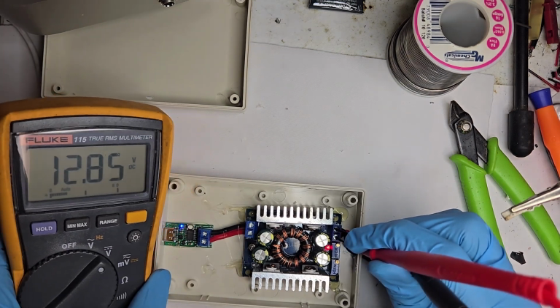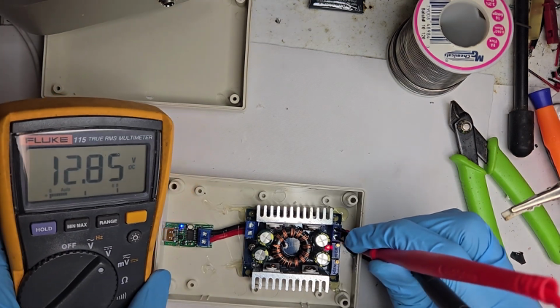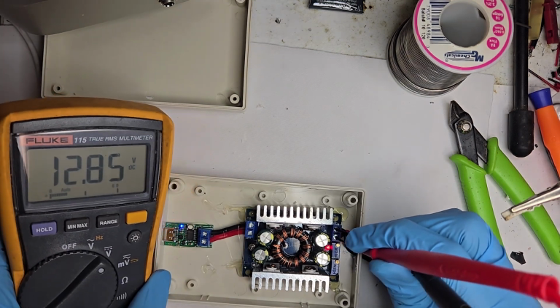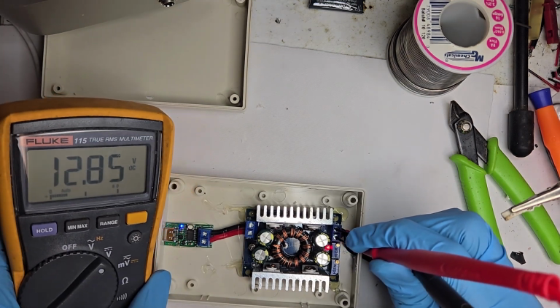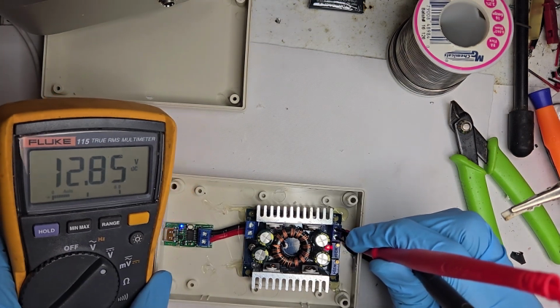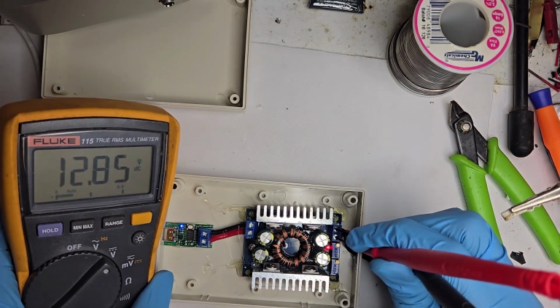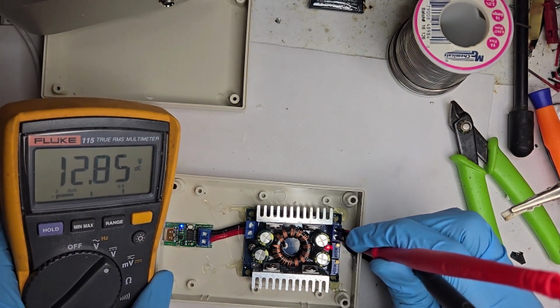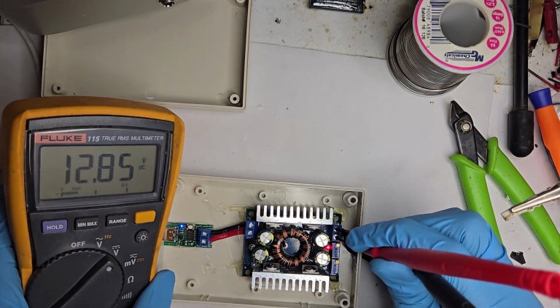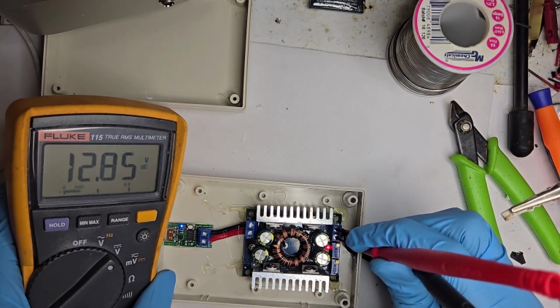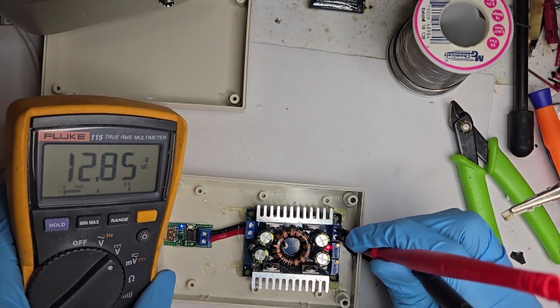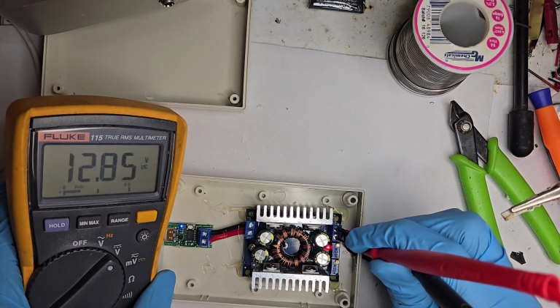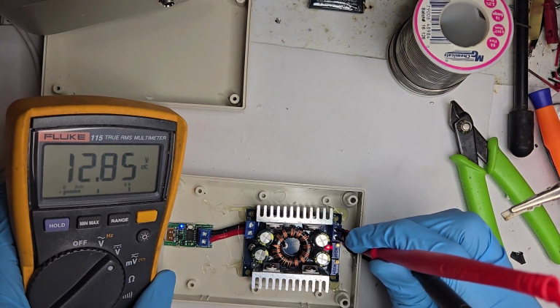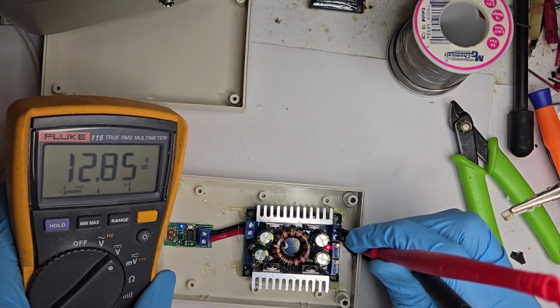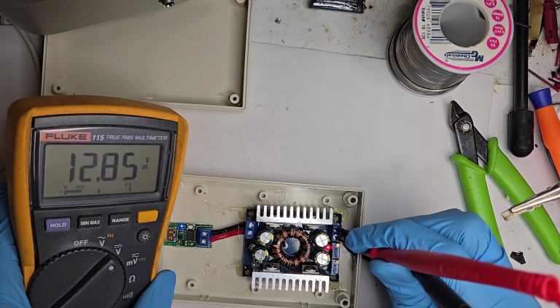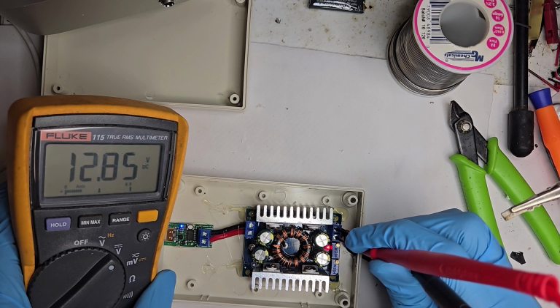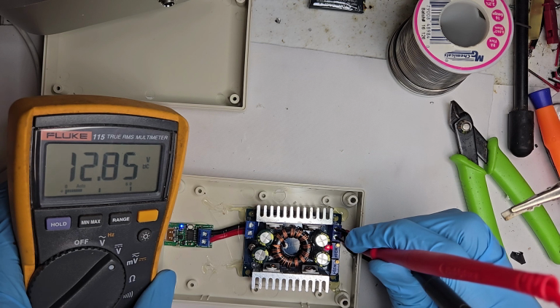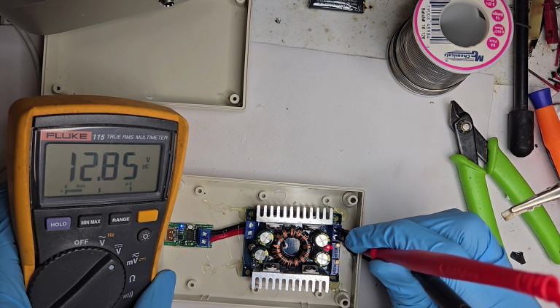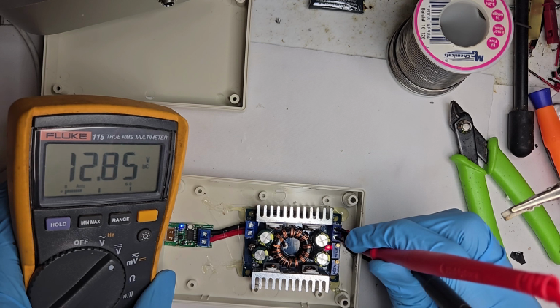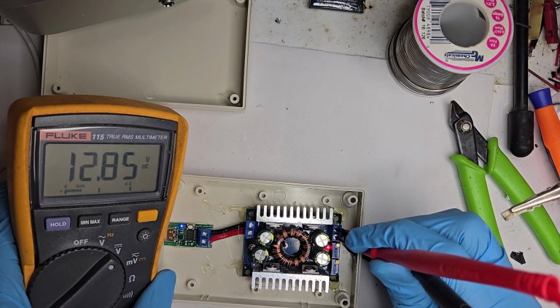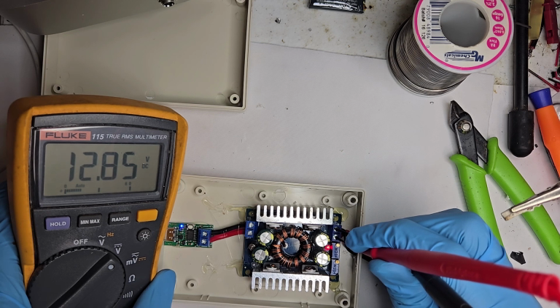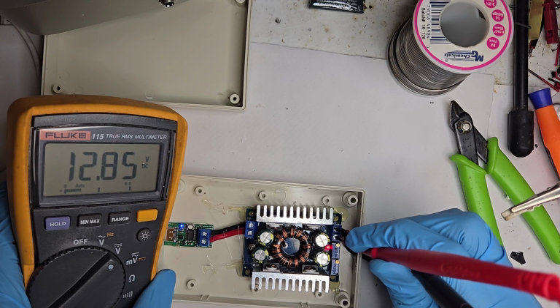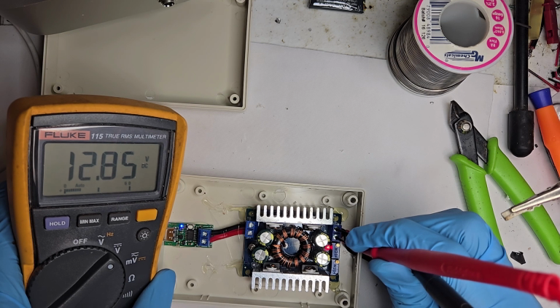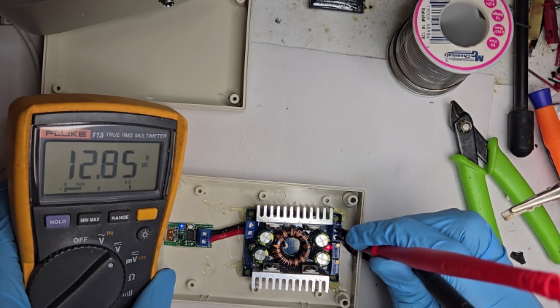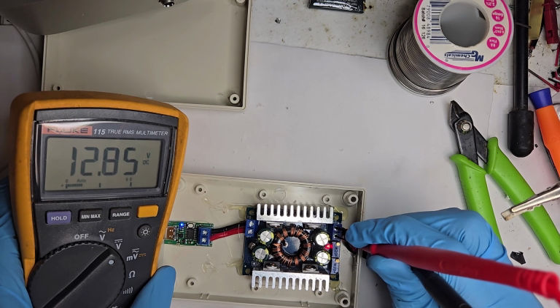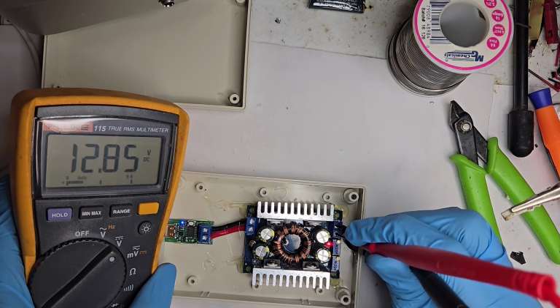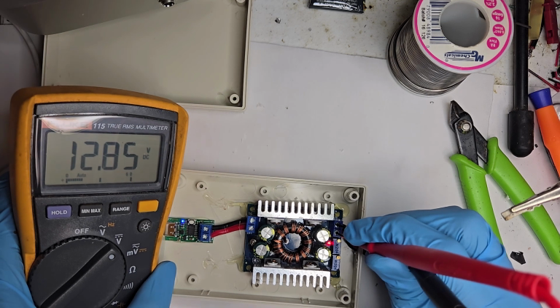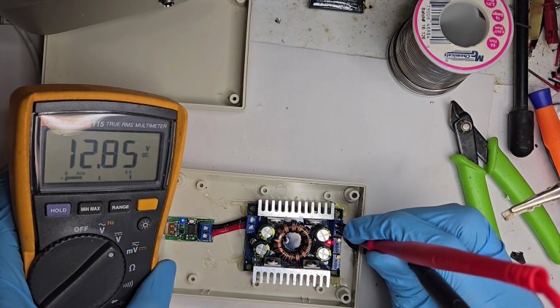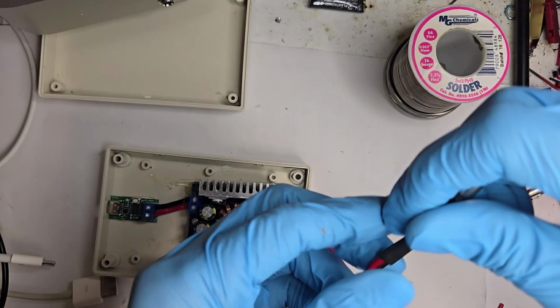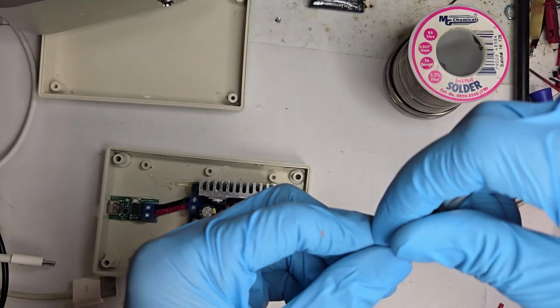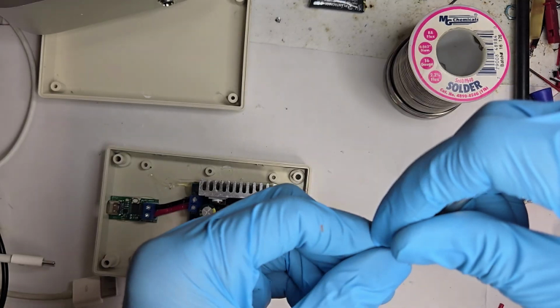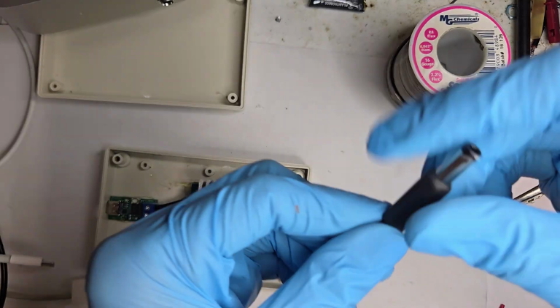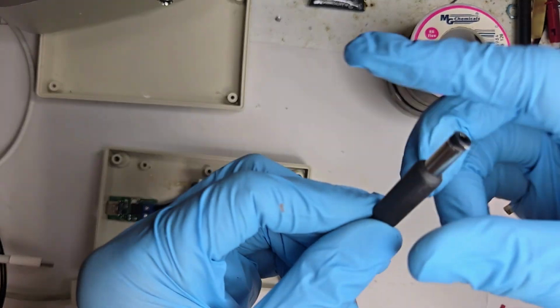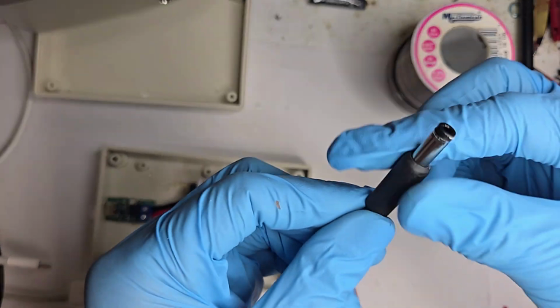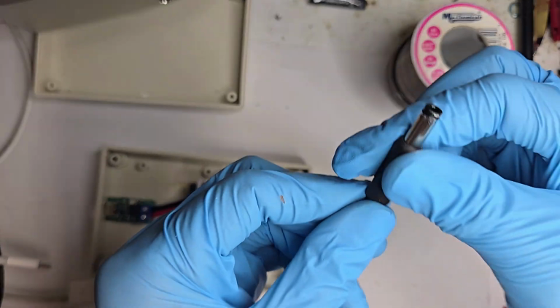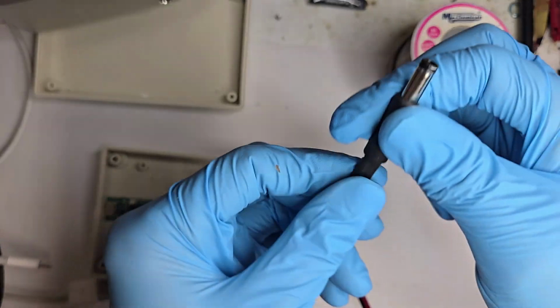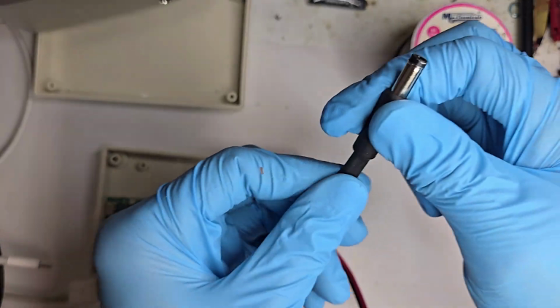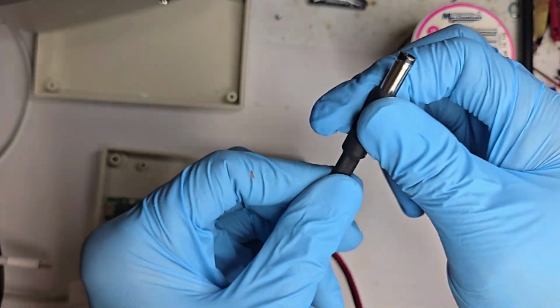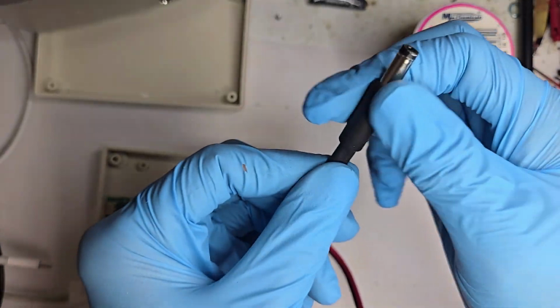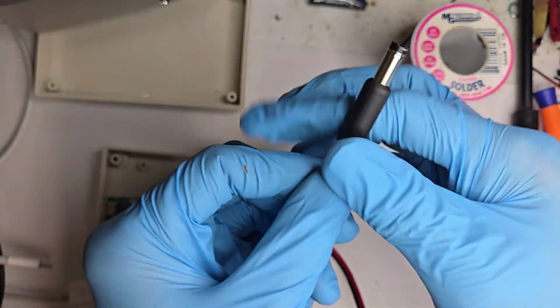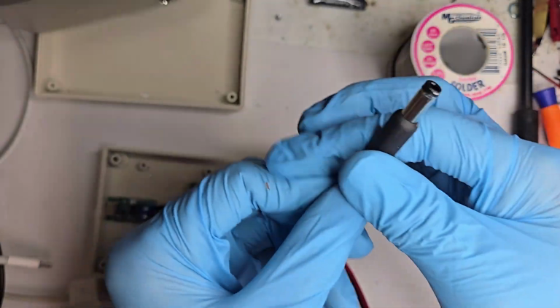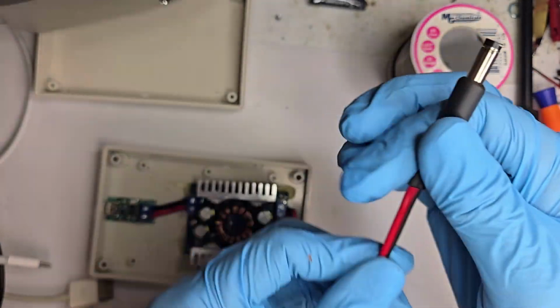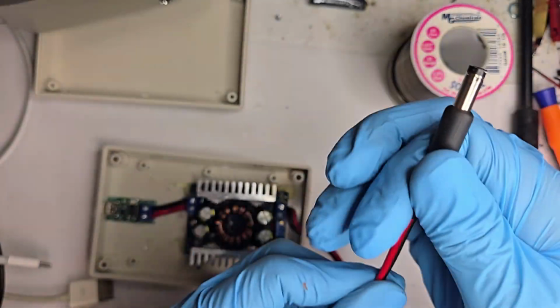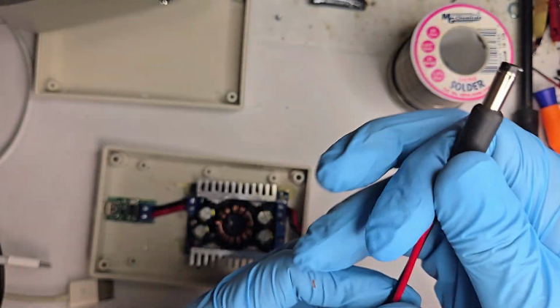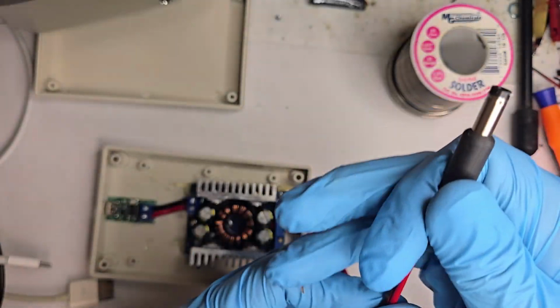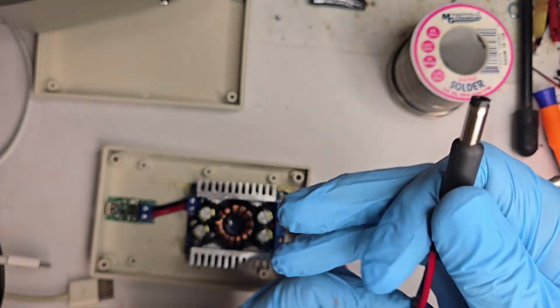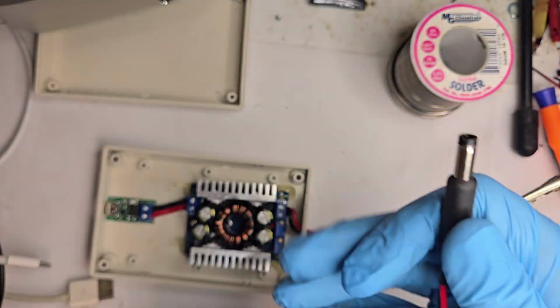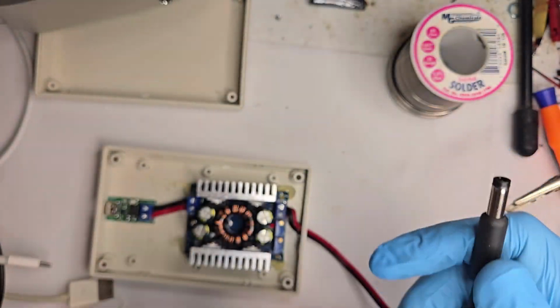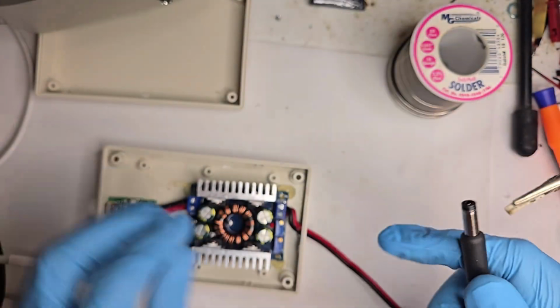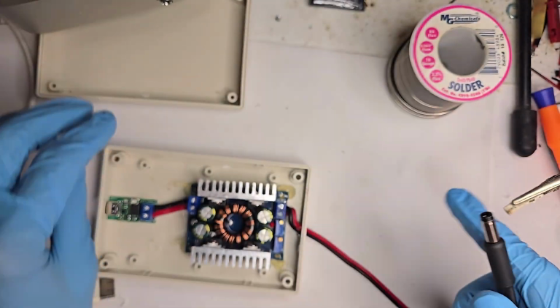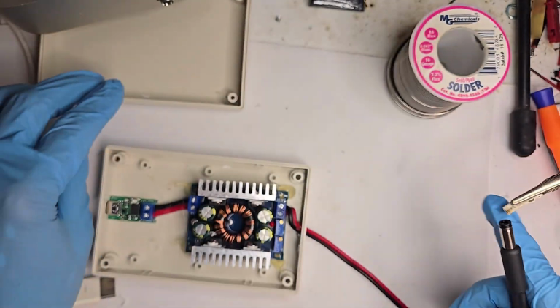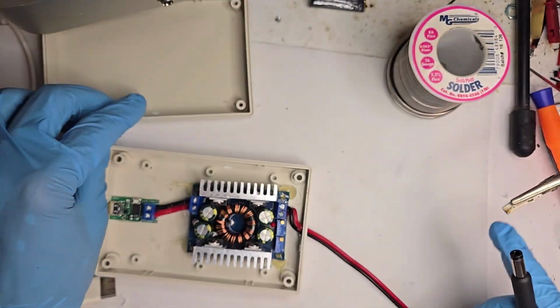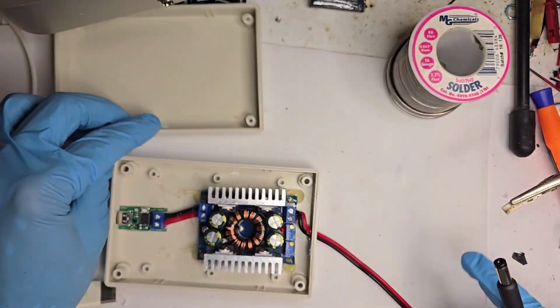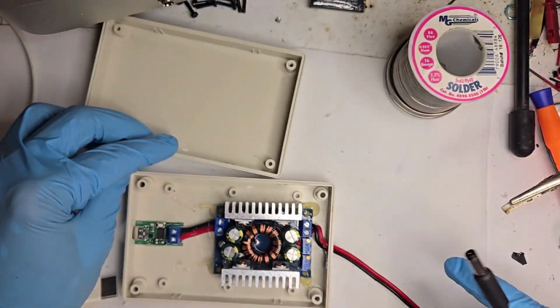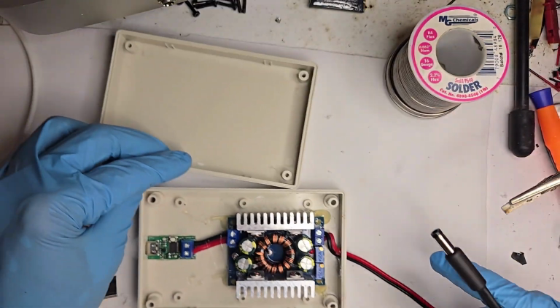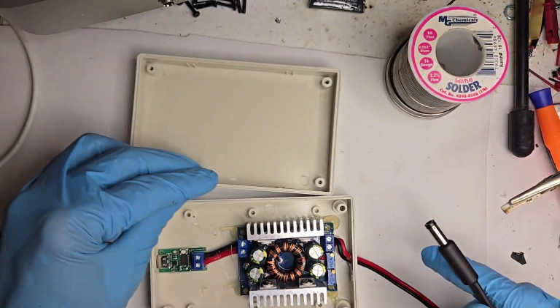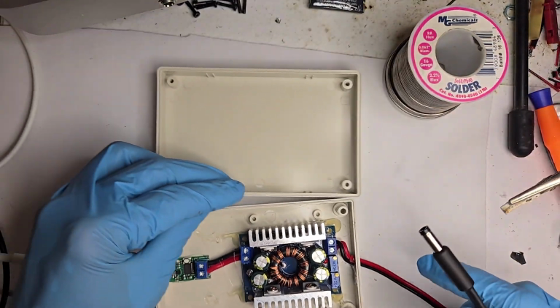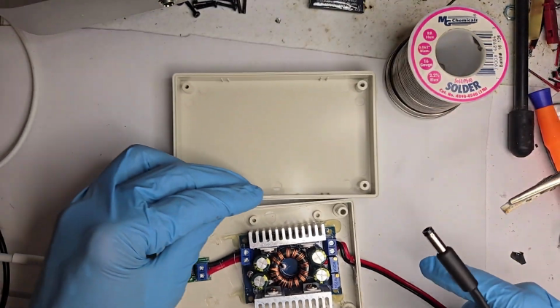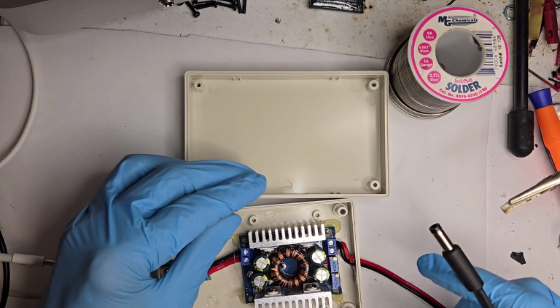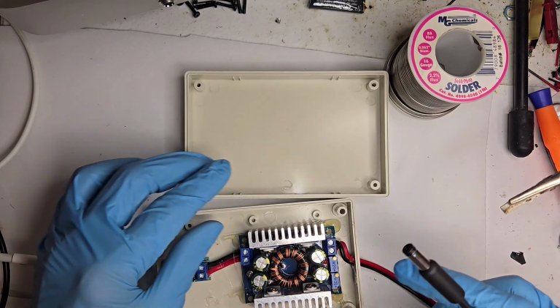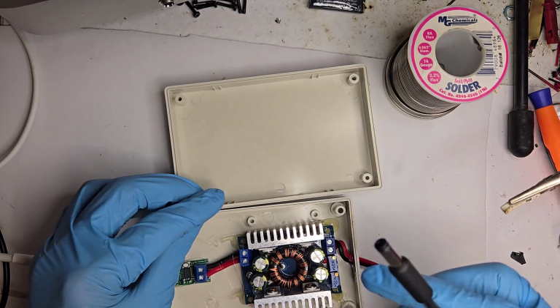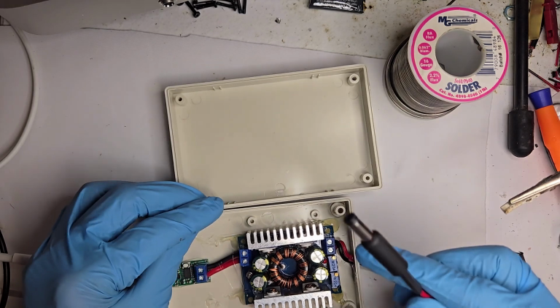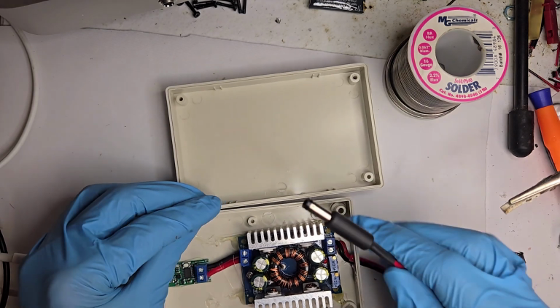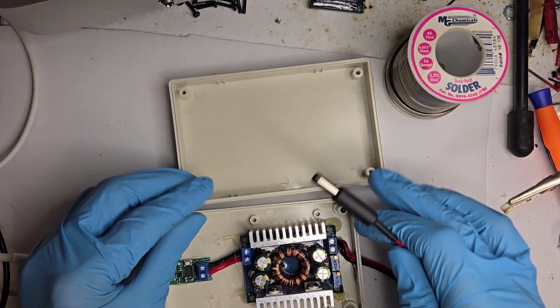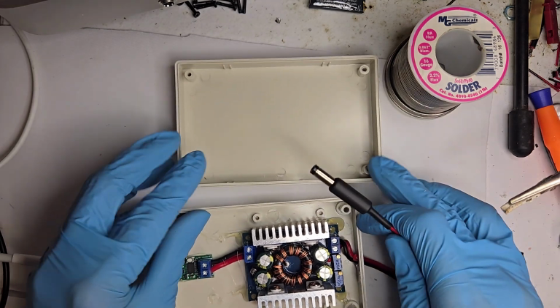All right, all wired up, and we've got 12 volts. Always a good sign when nothing sparks and the numbers look right.